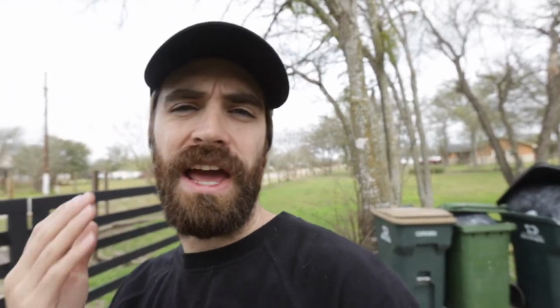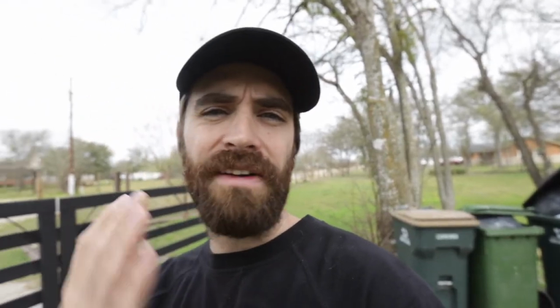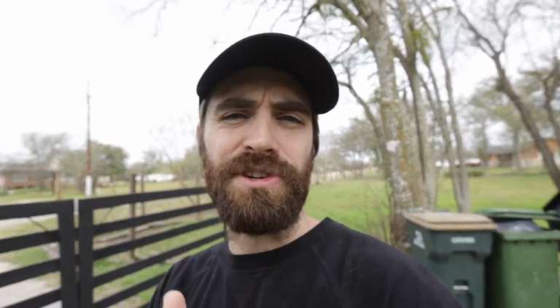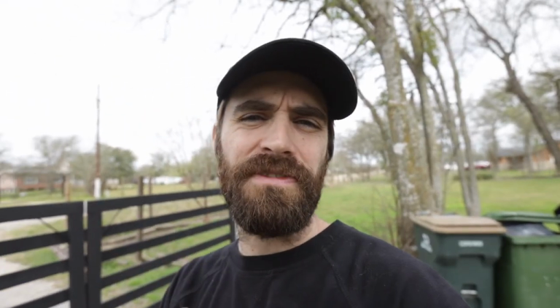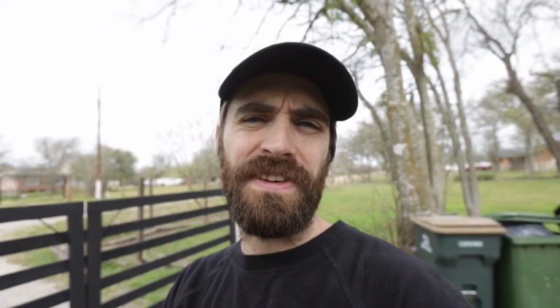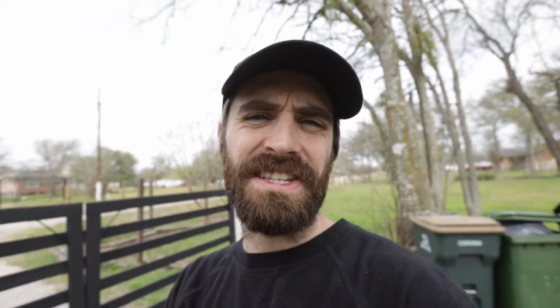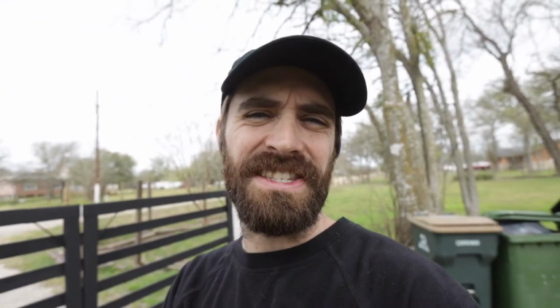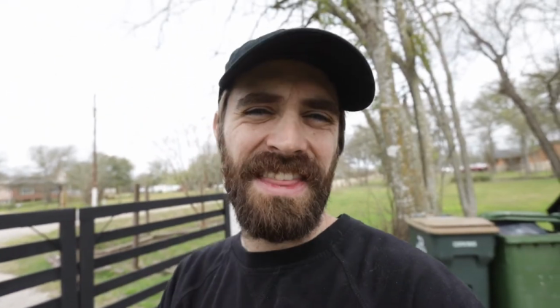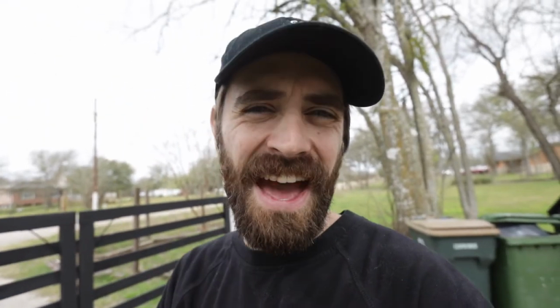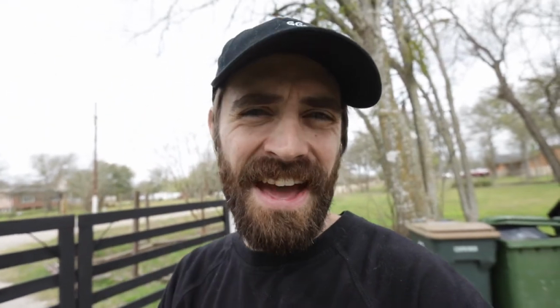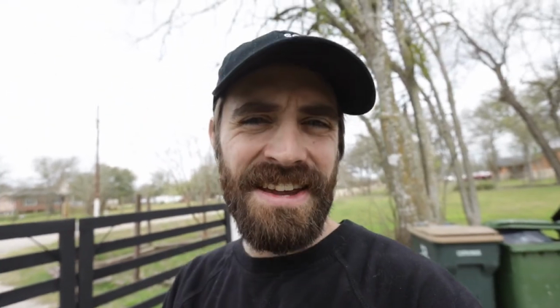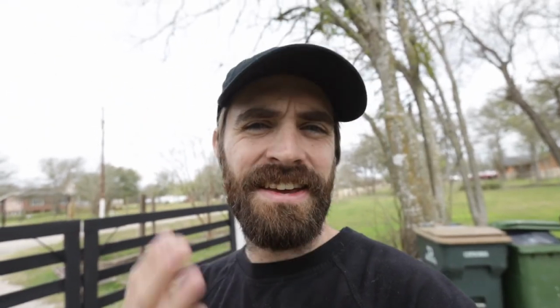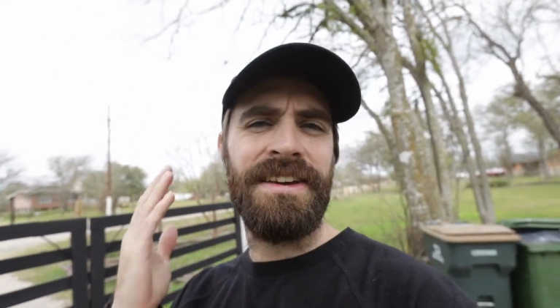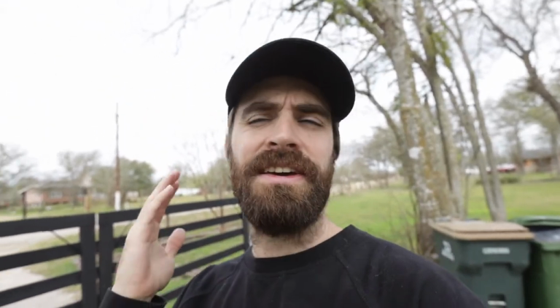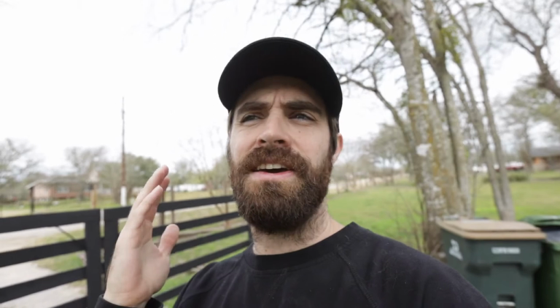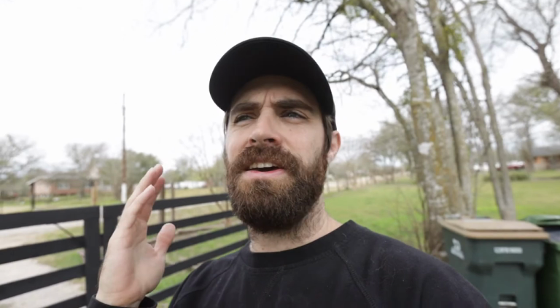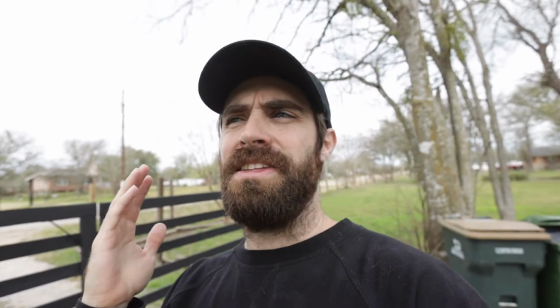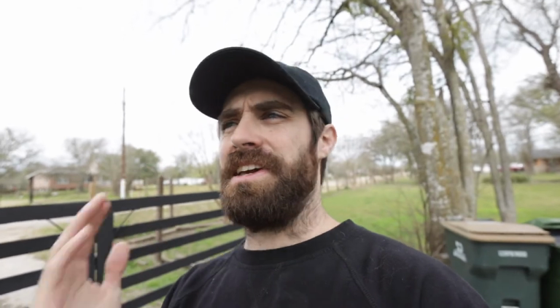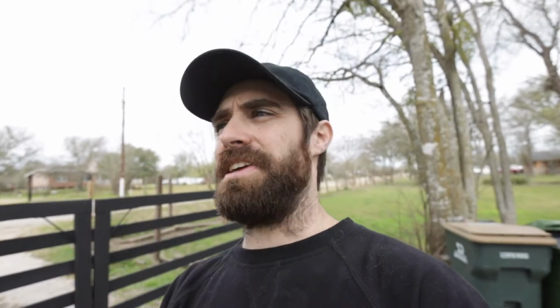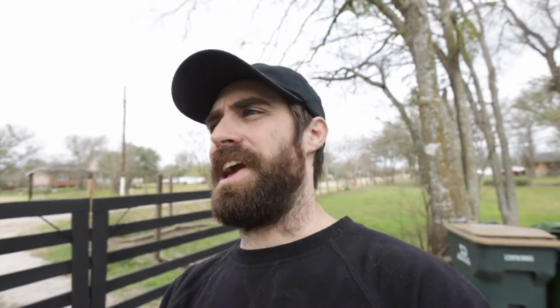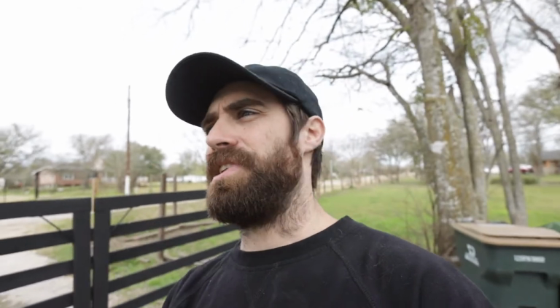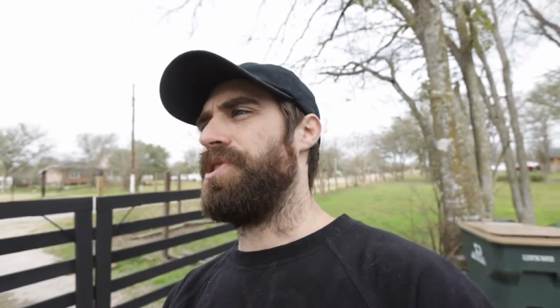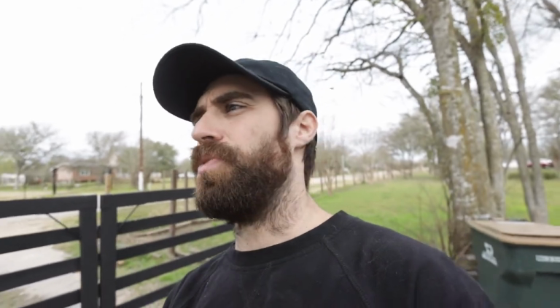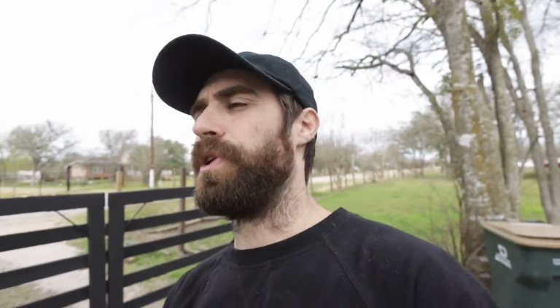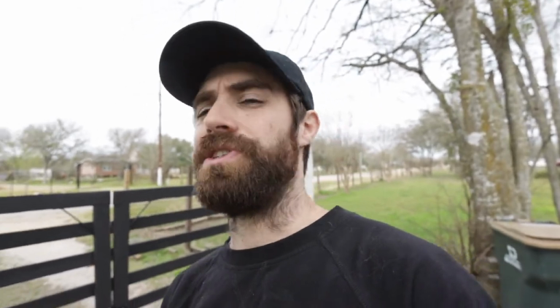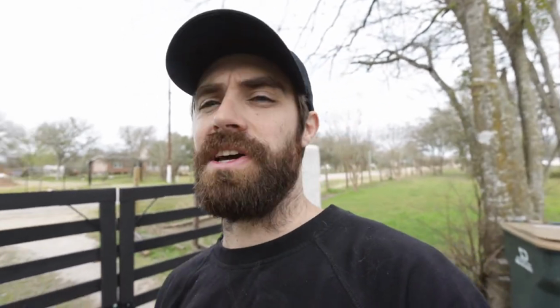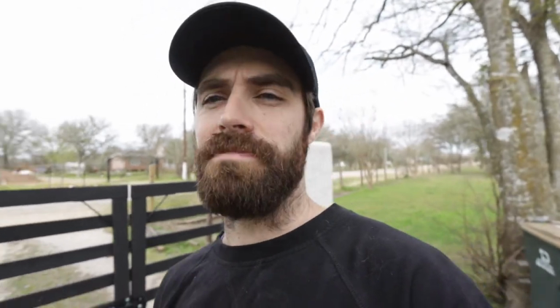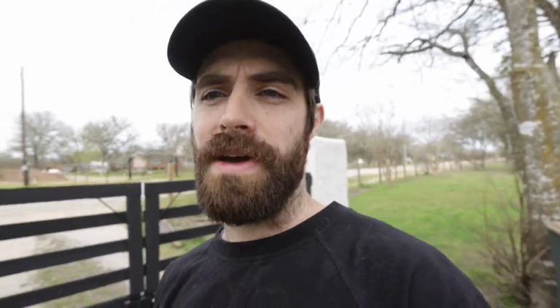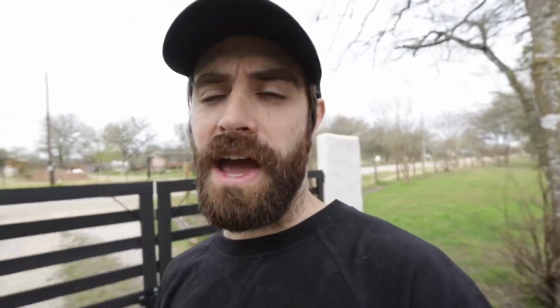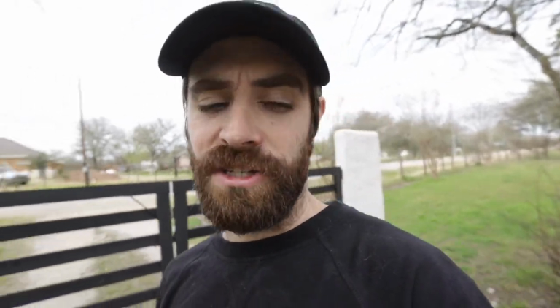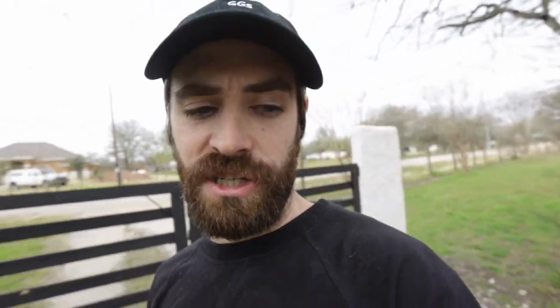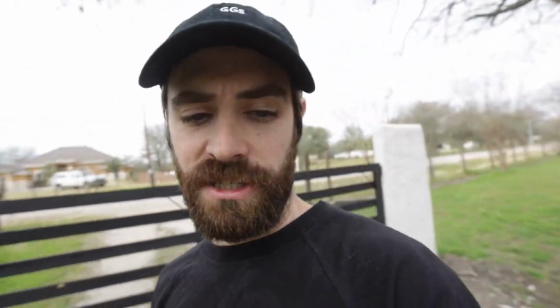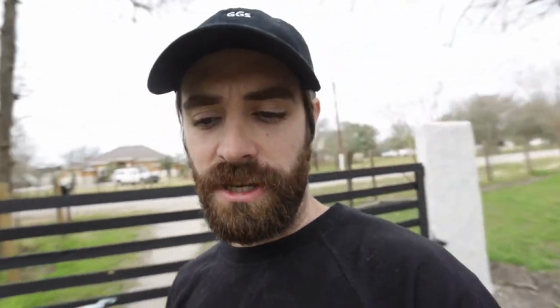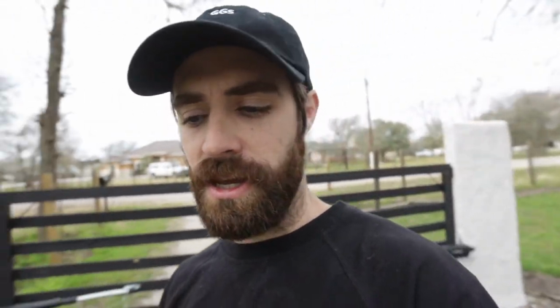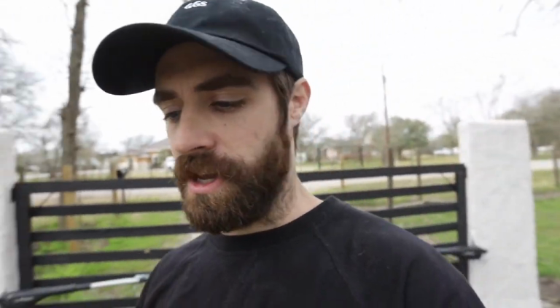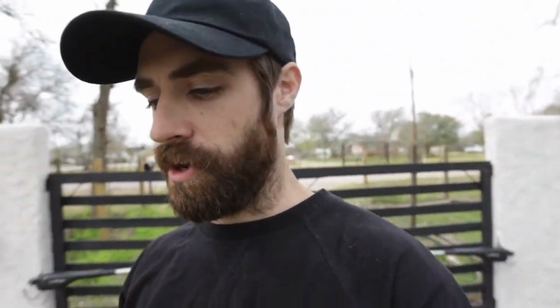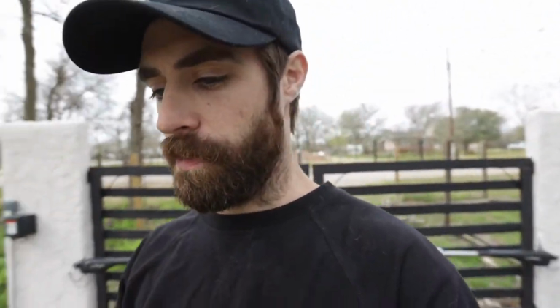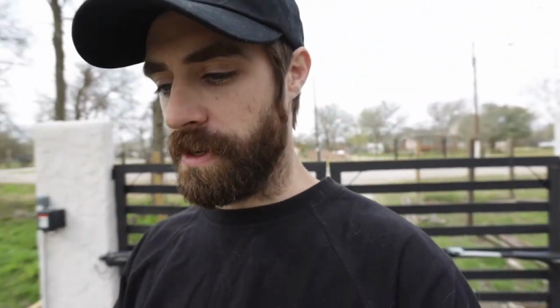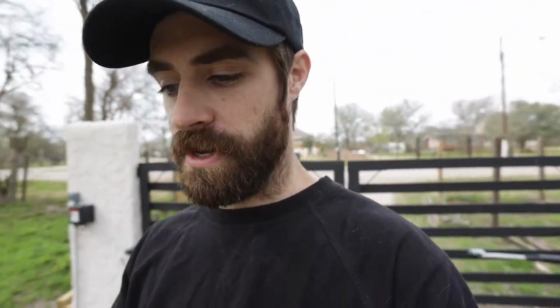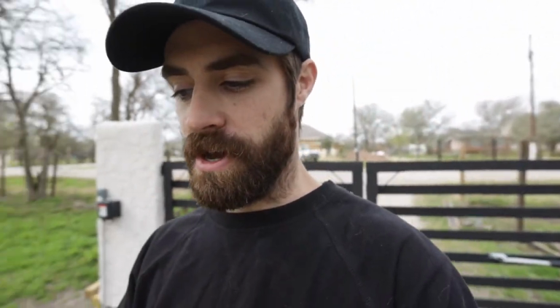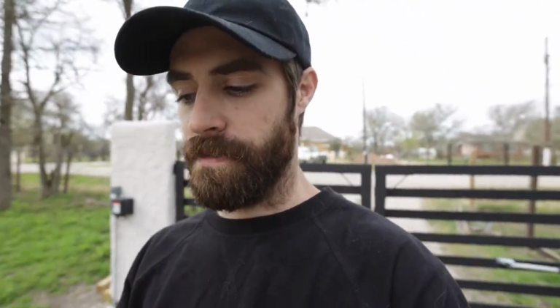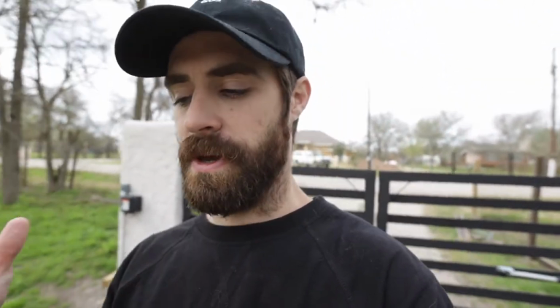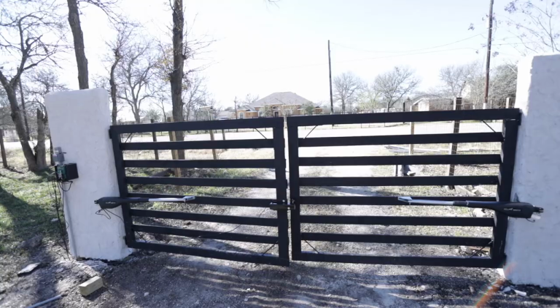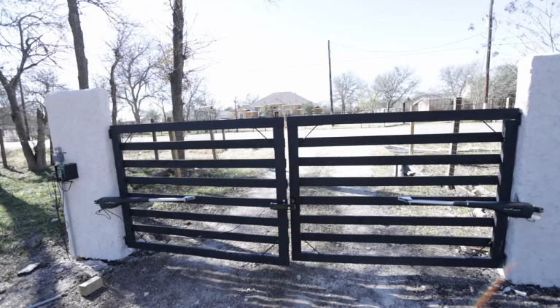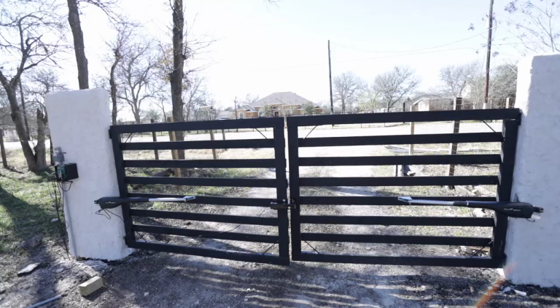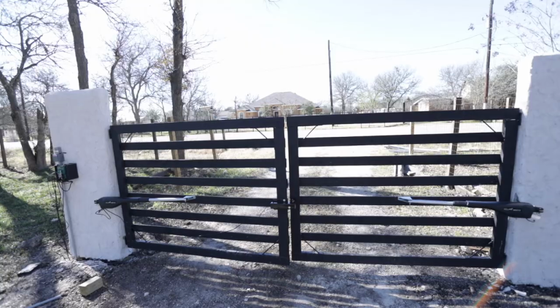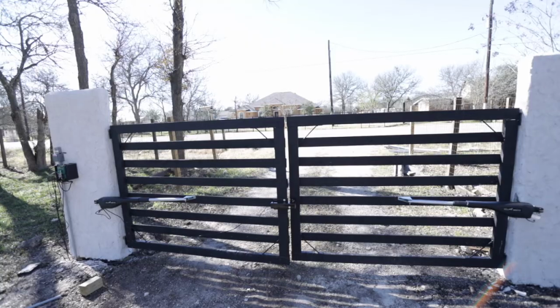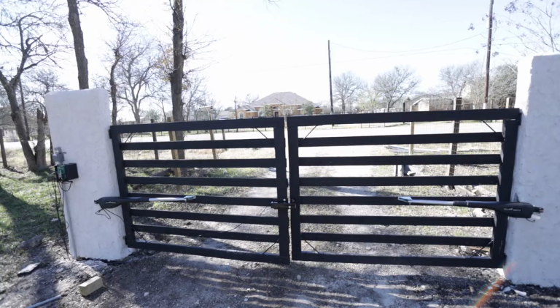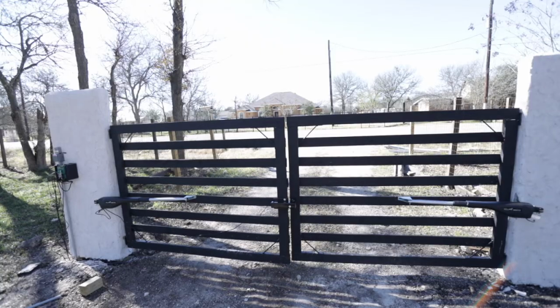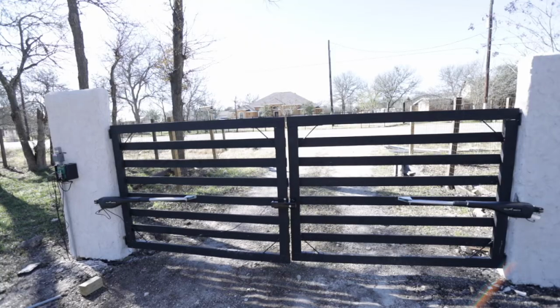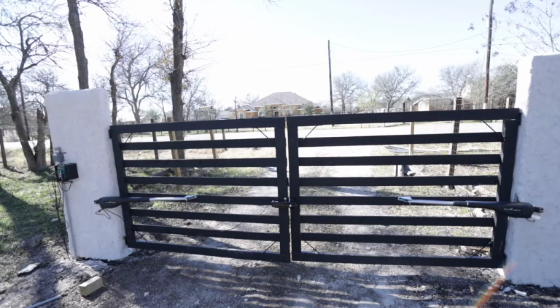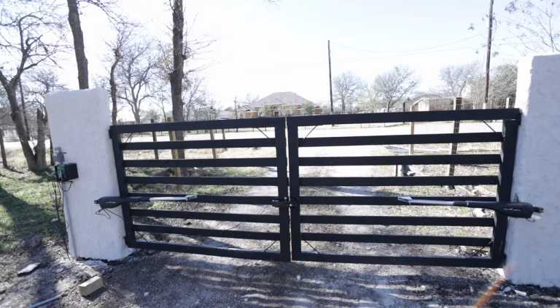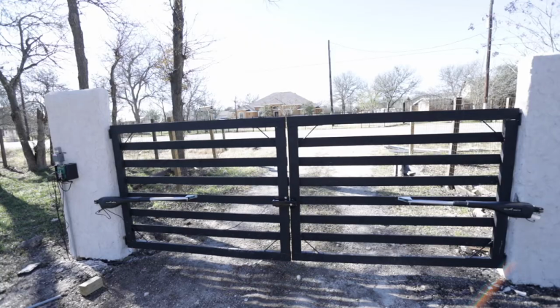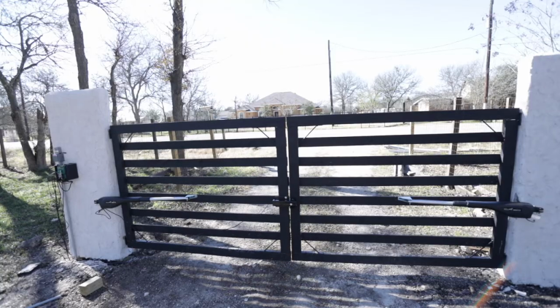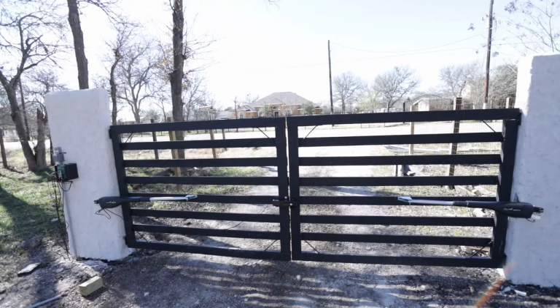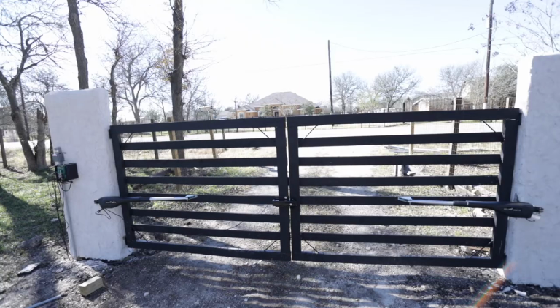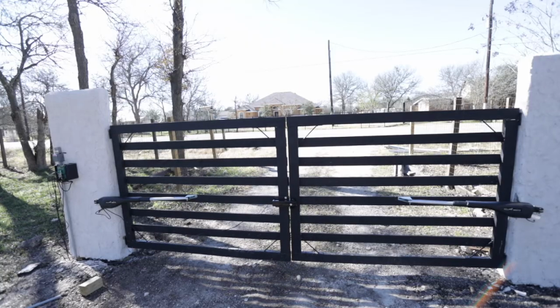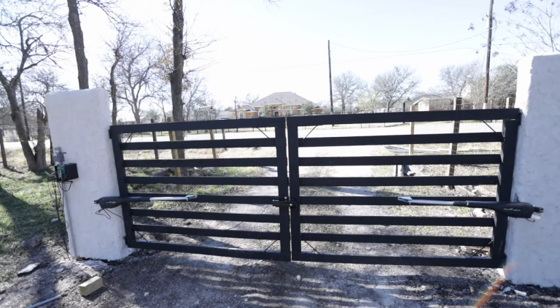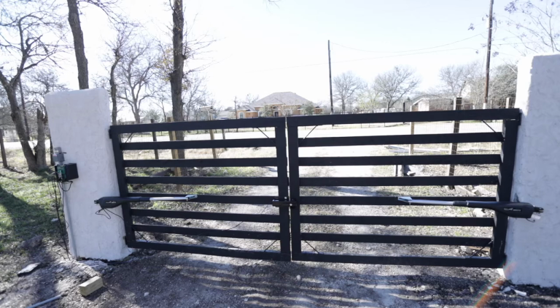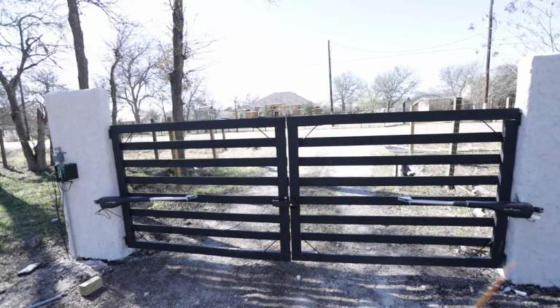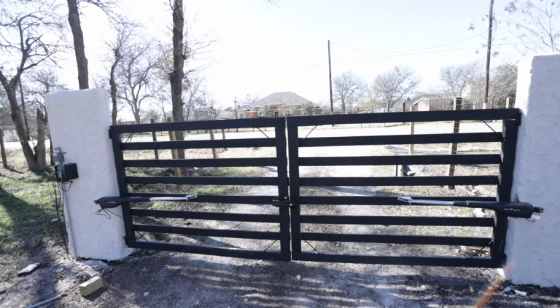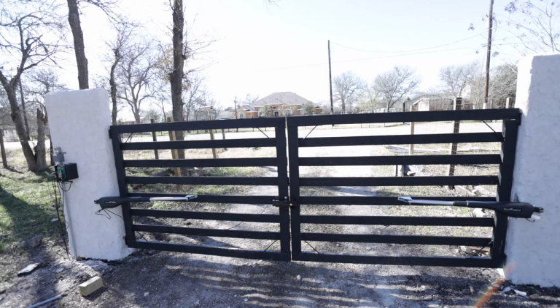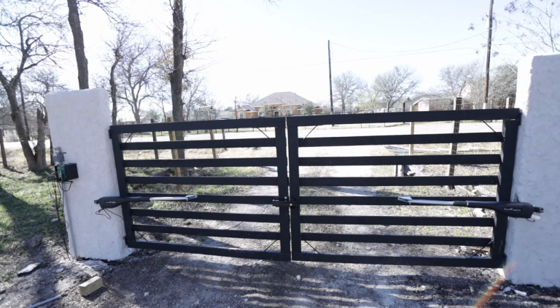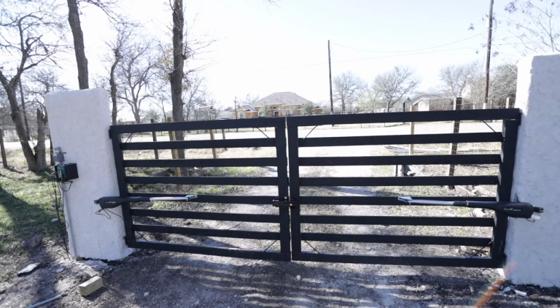After I fixed that, the gate worked like magic — it opened up really well and worked exactly as it should.